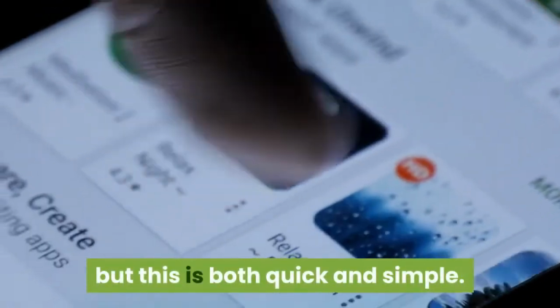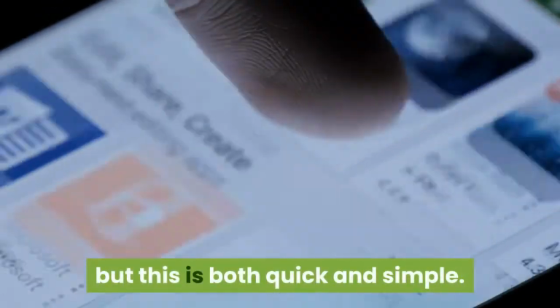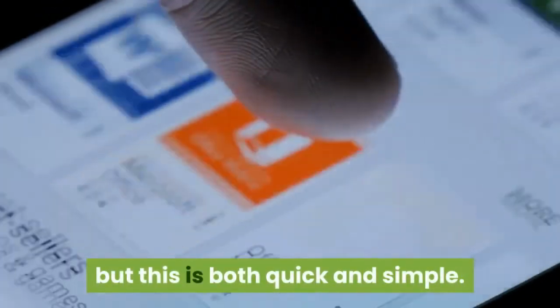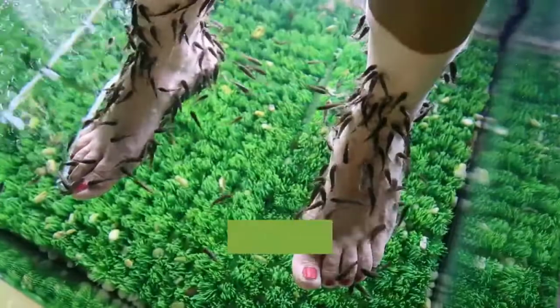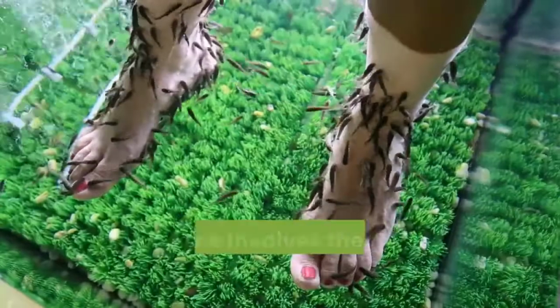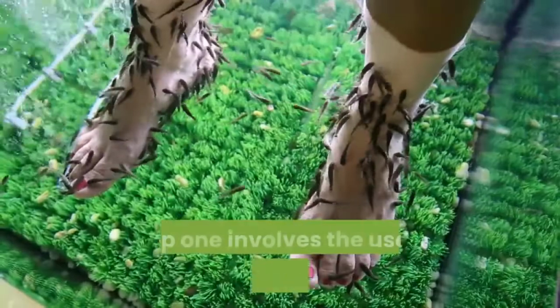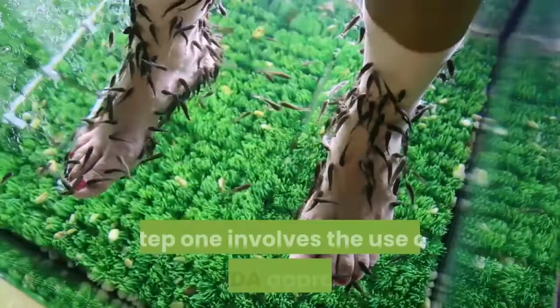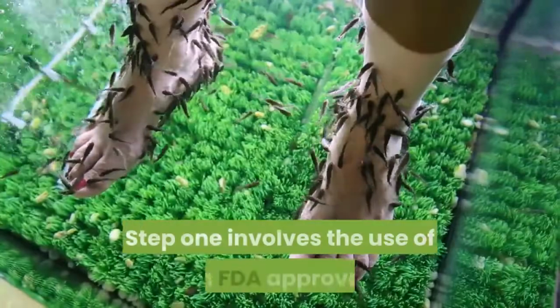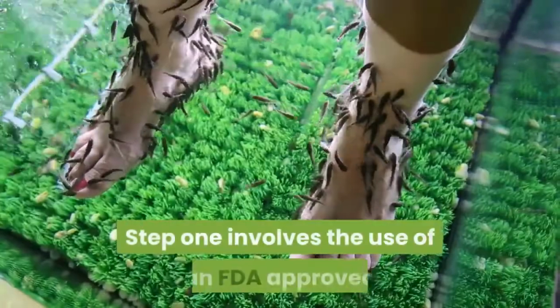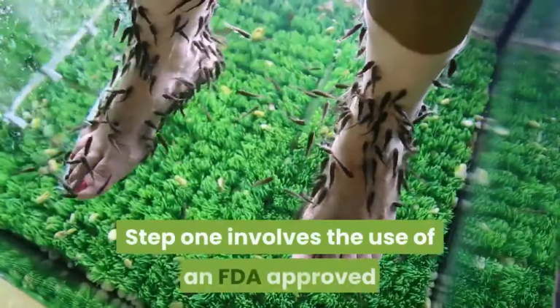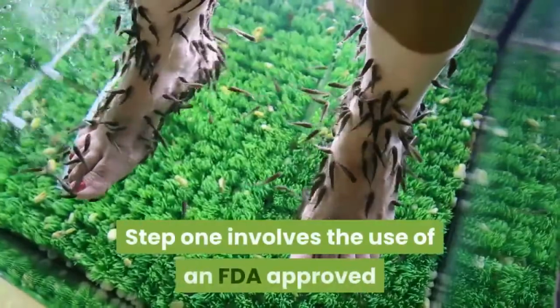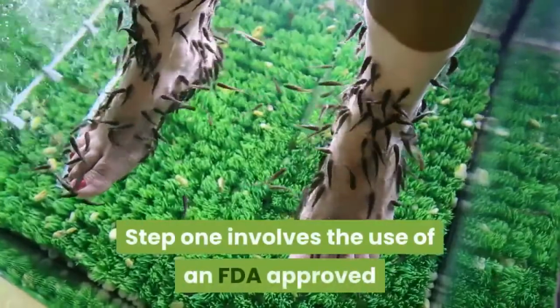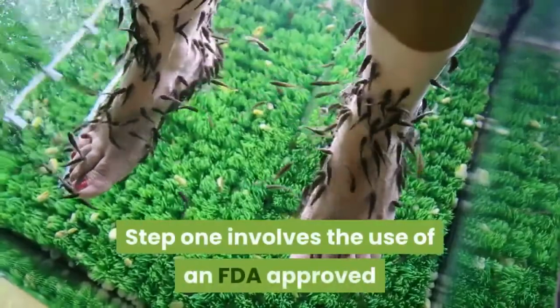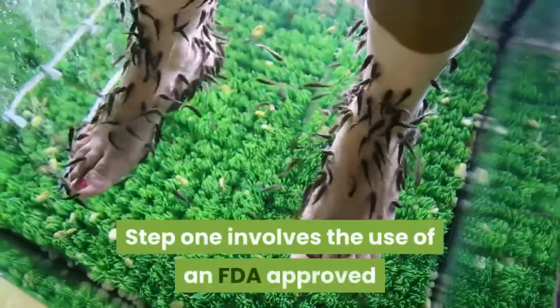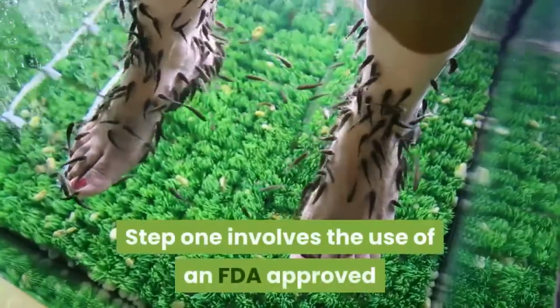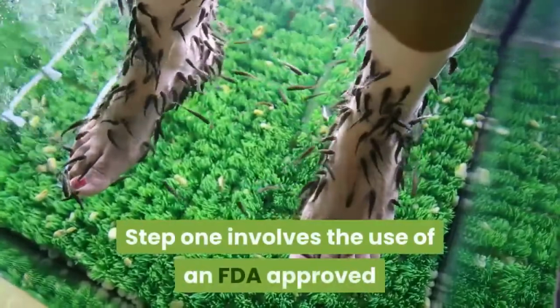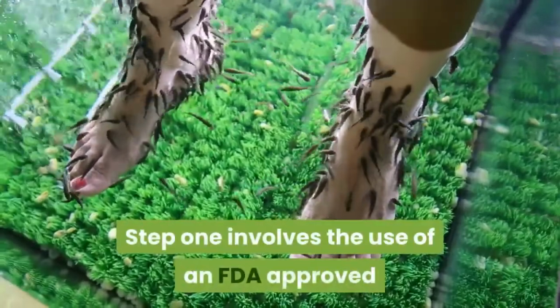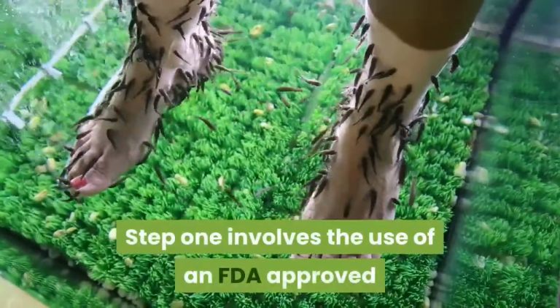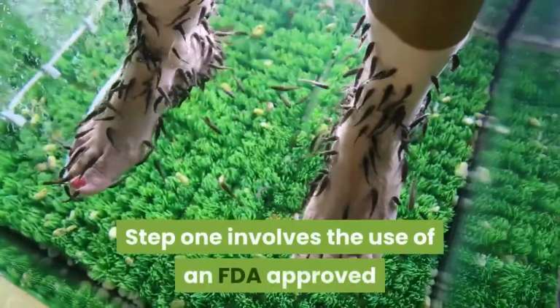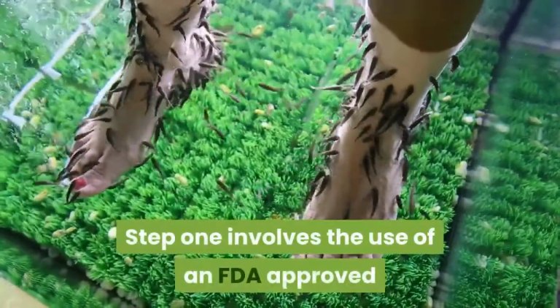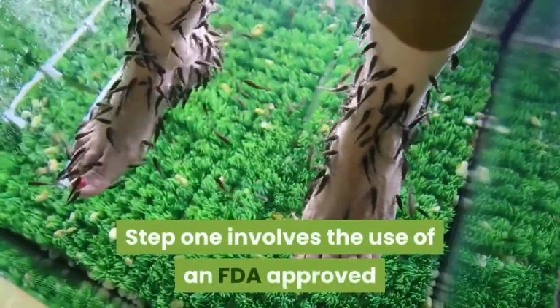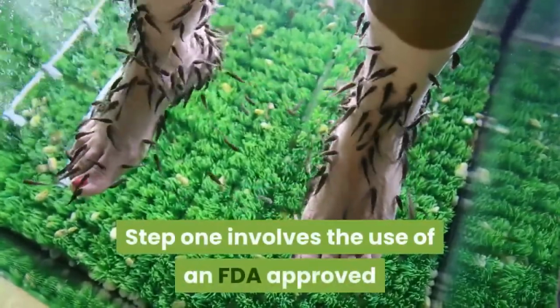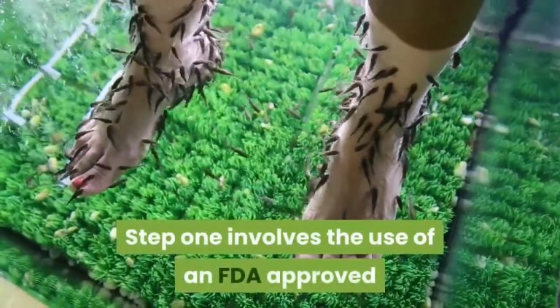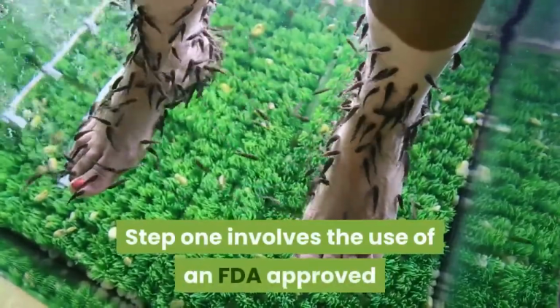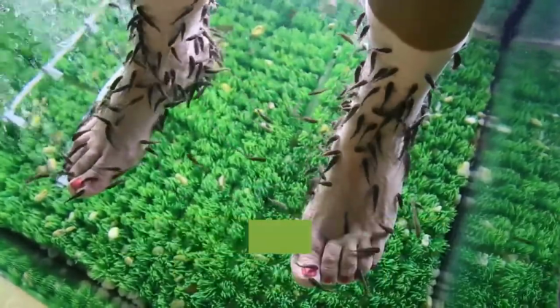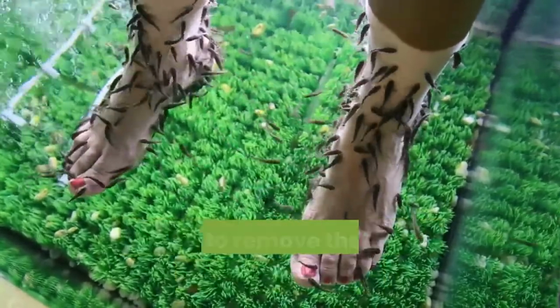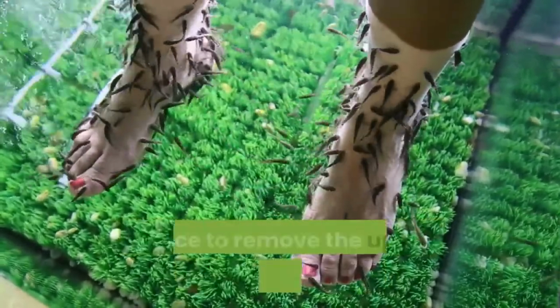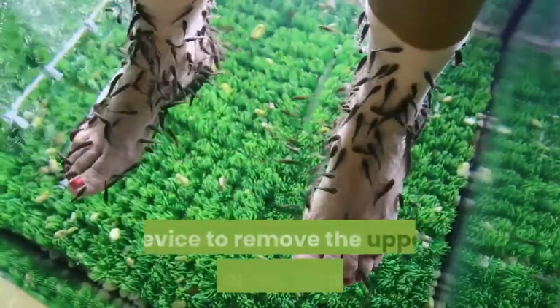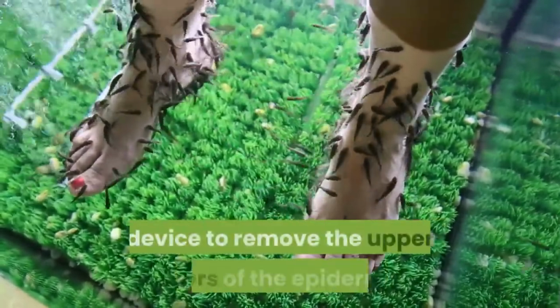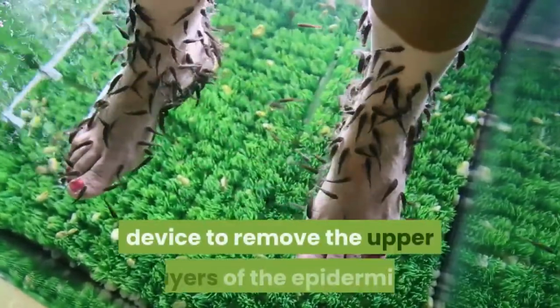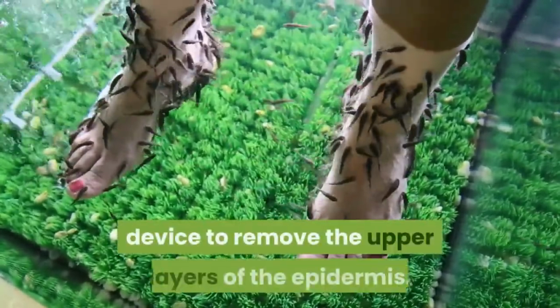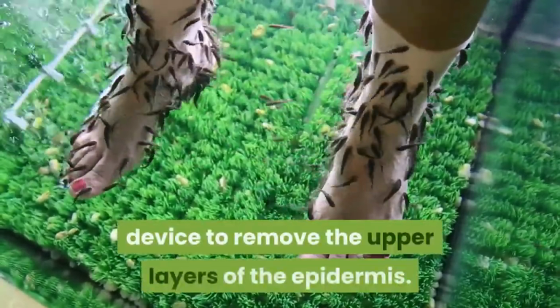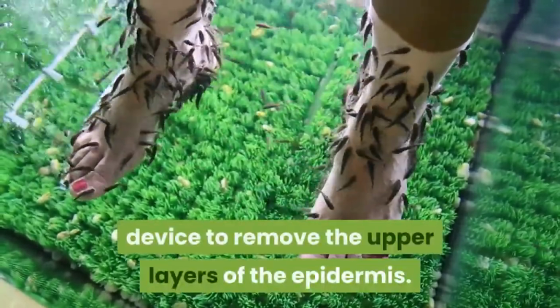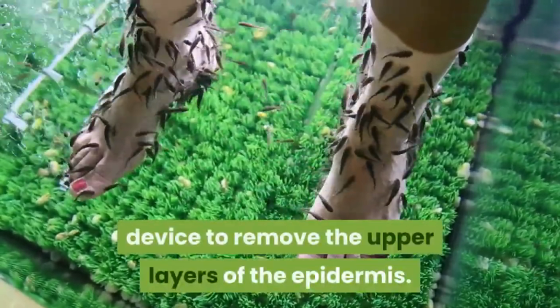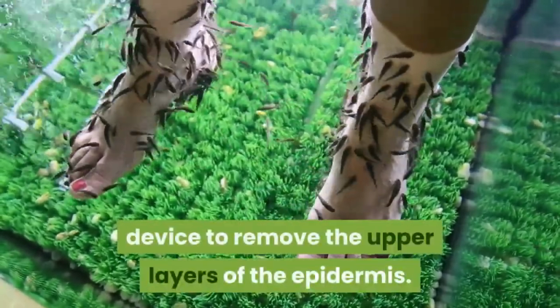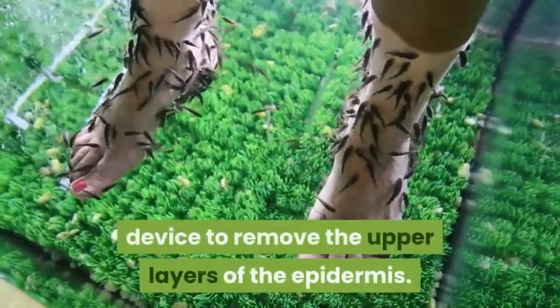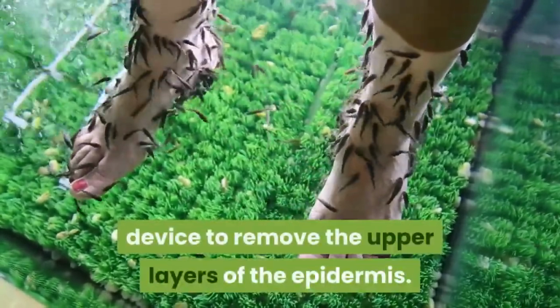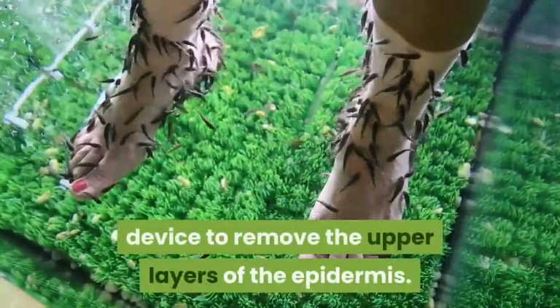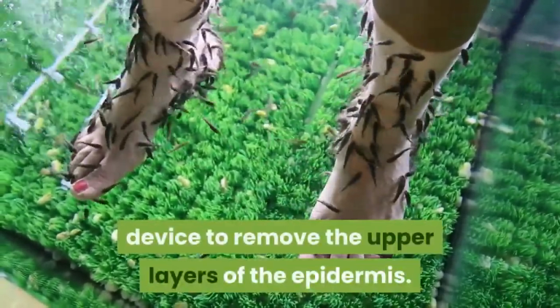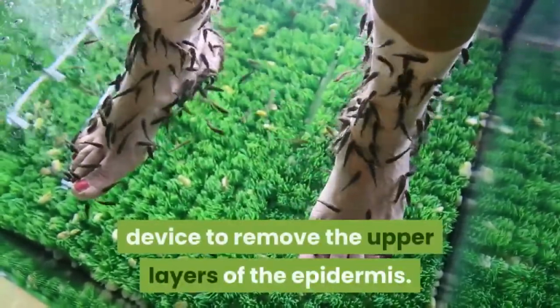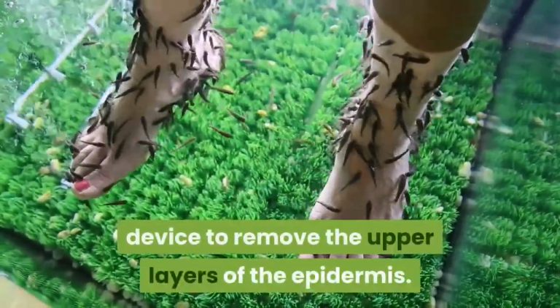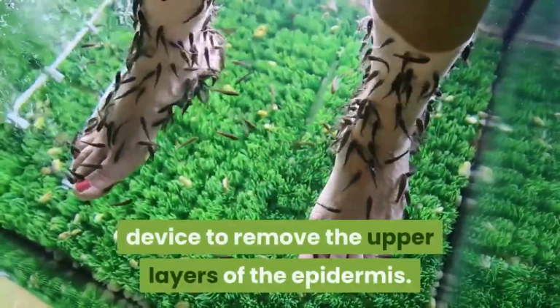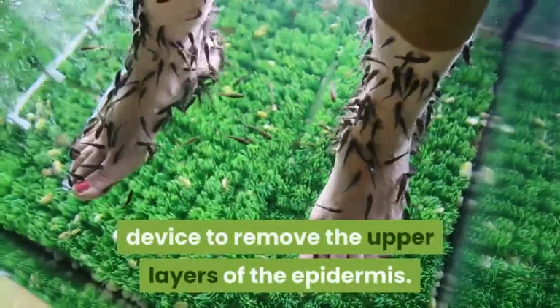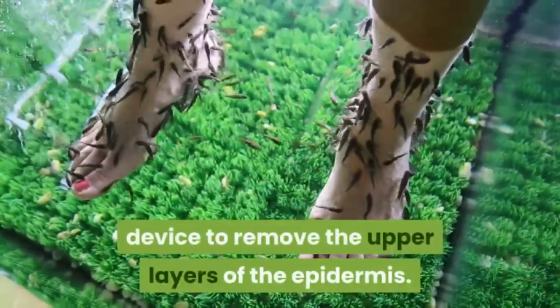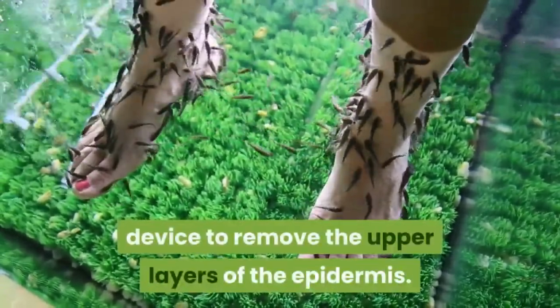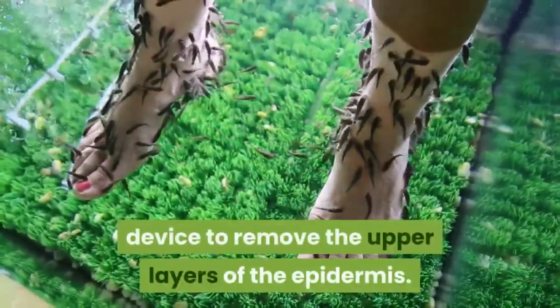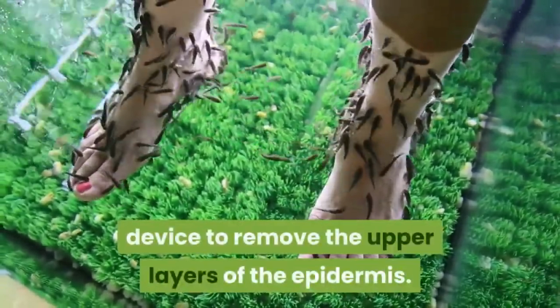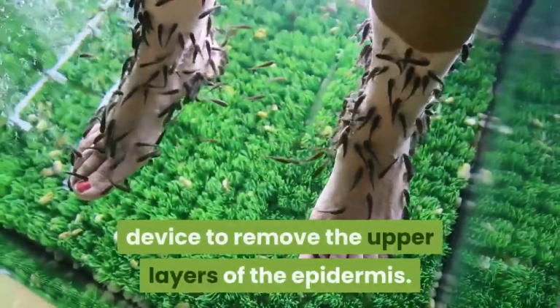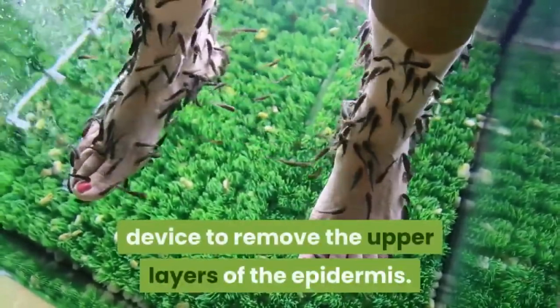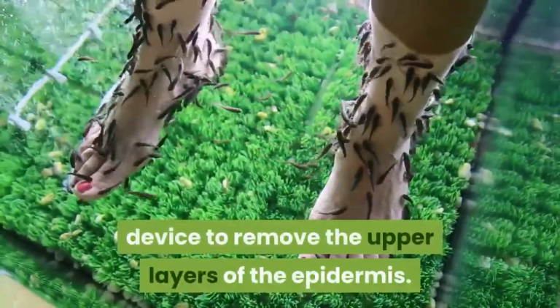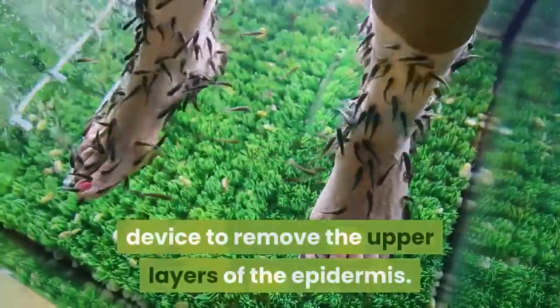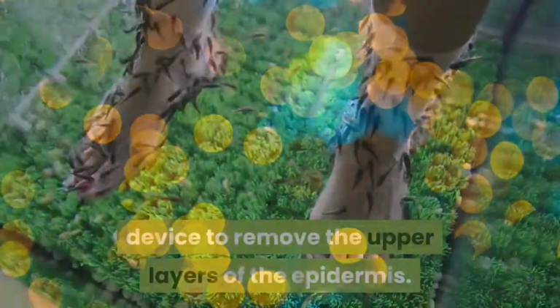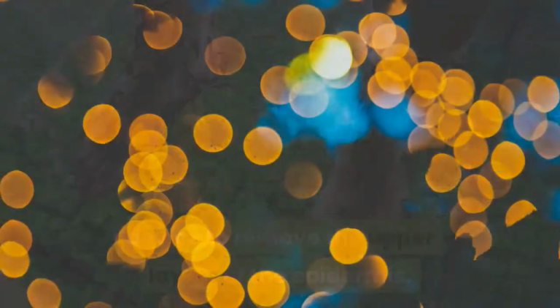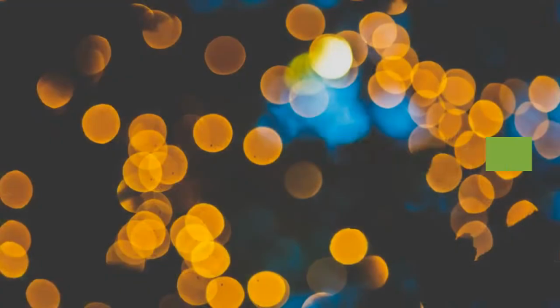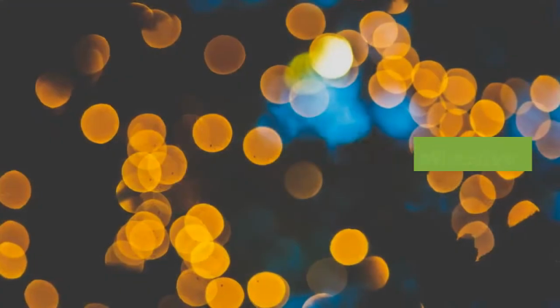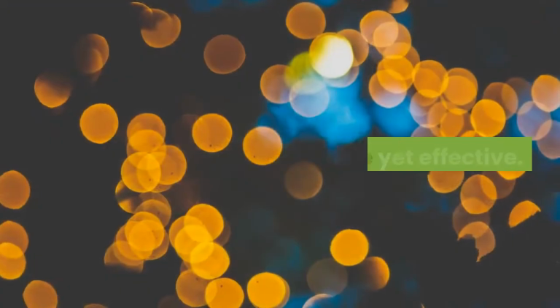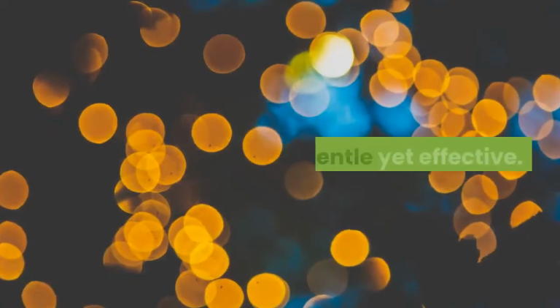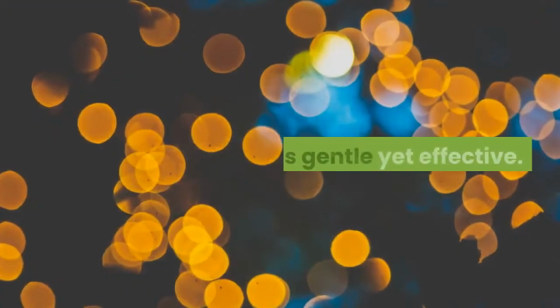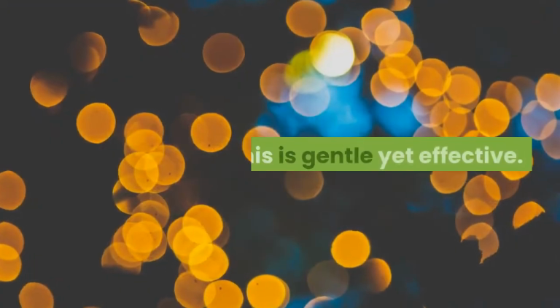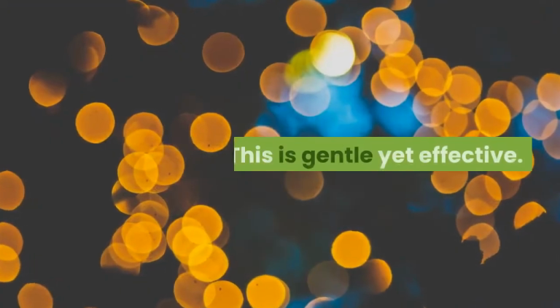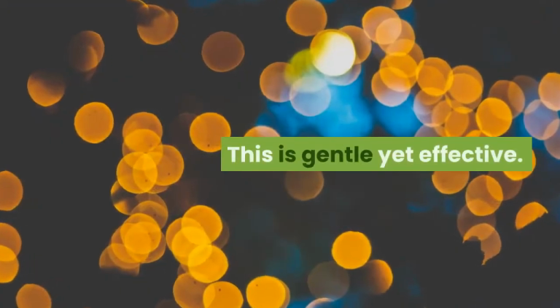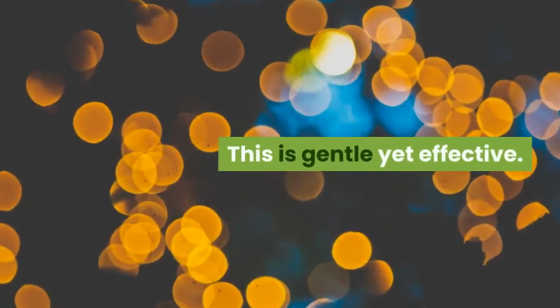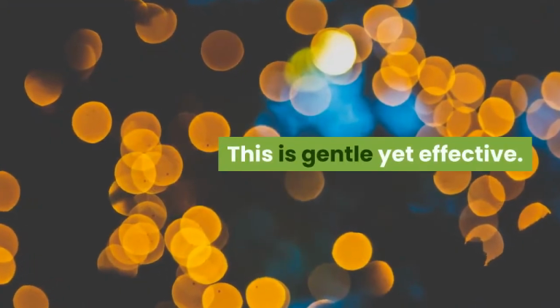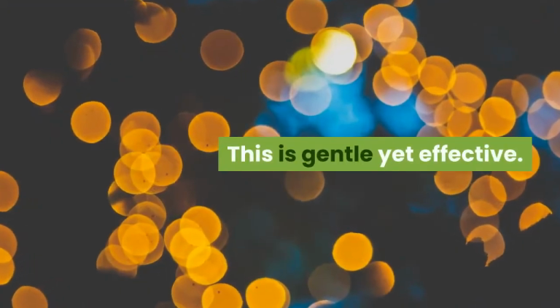Step 1 involves the use of an FDA-approved device to remove the upper layers of the epidermis. This is gentle yet effective.